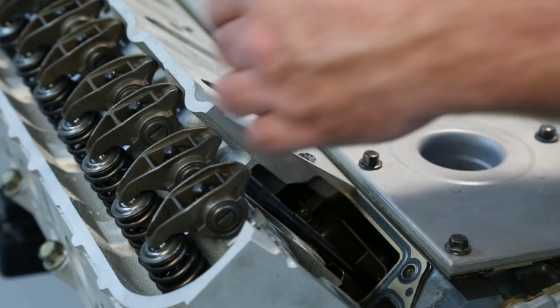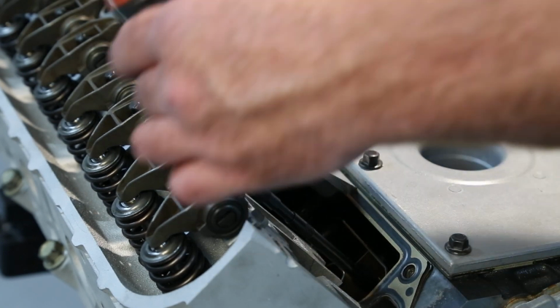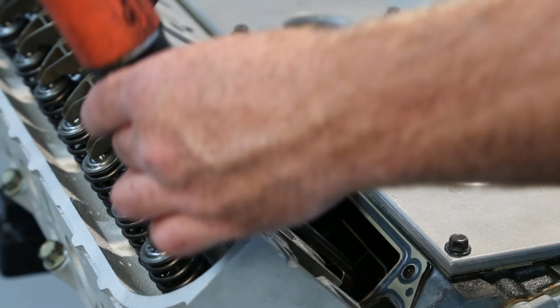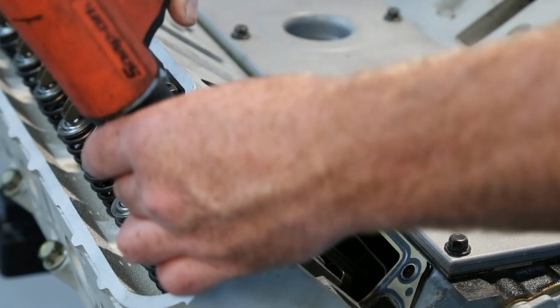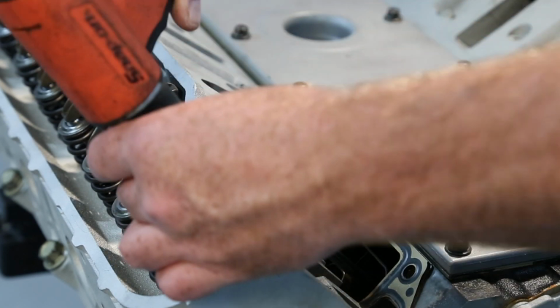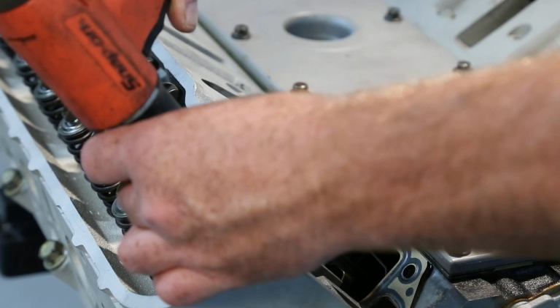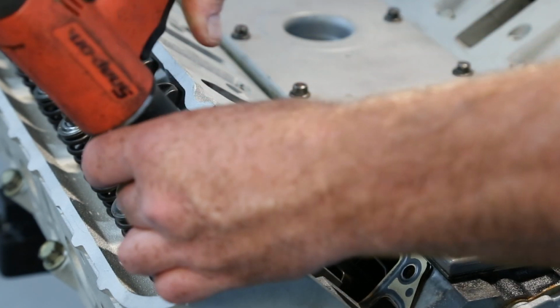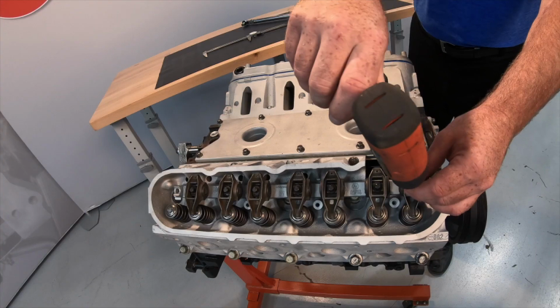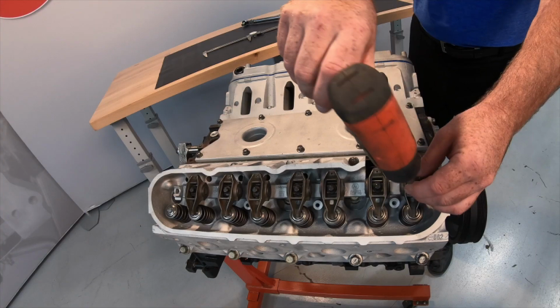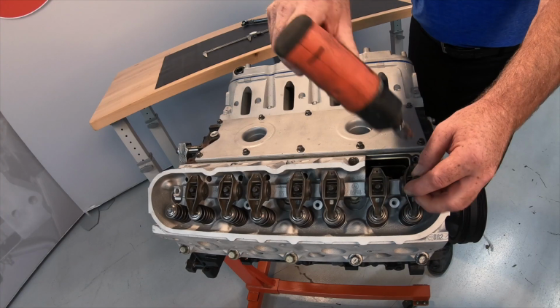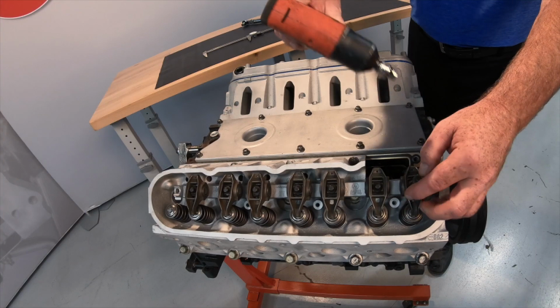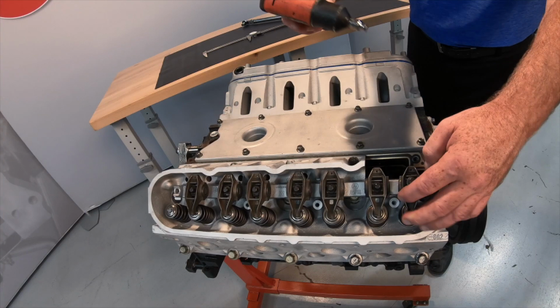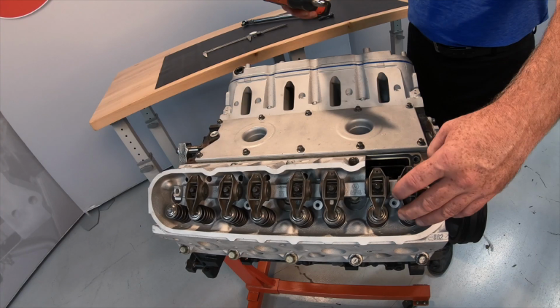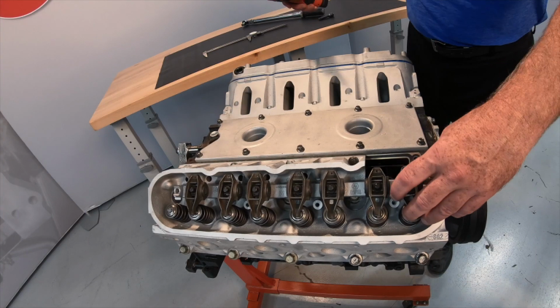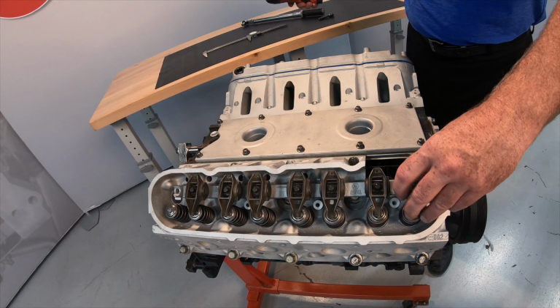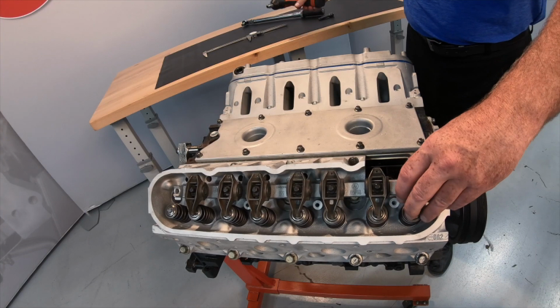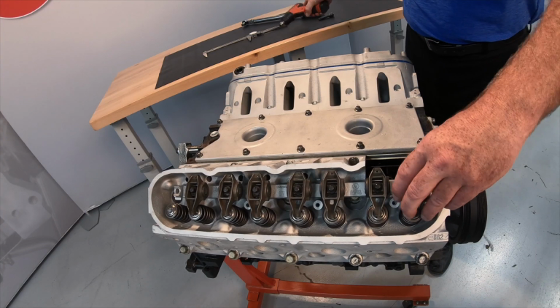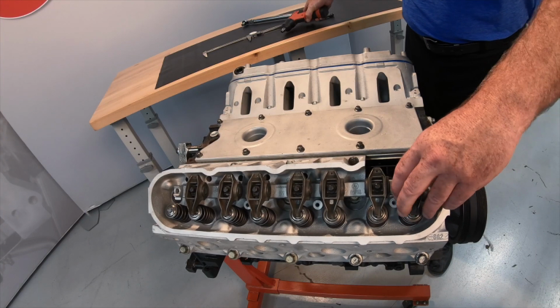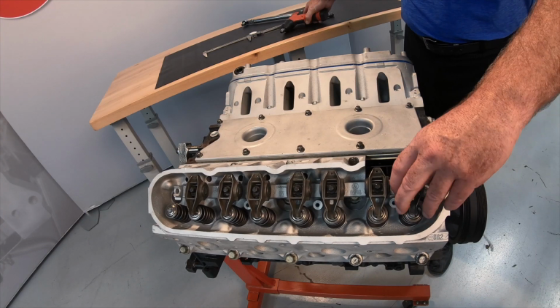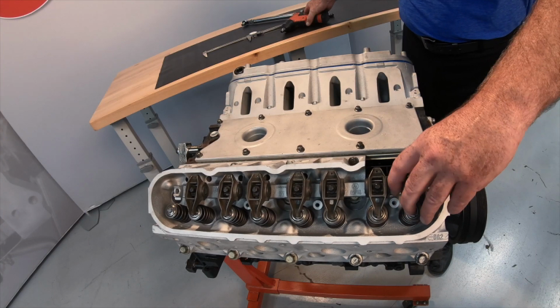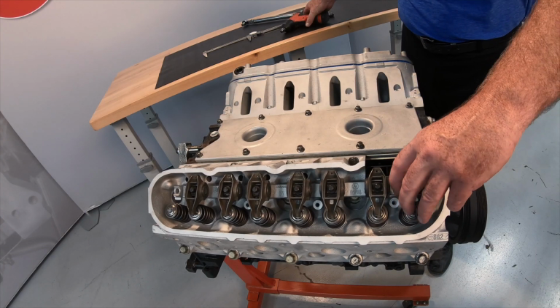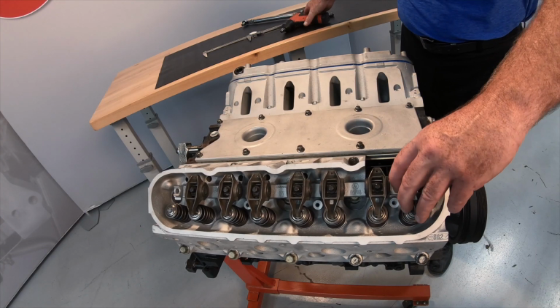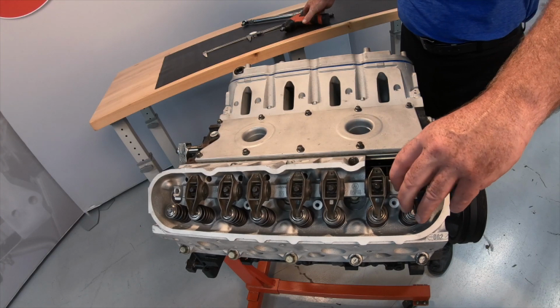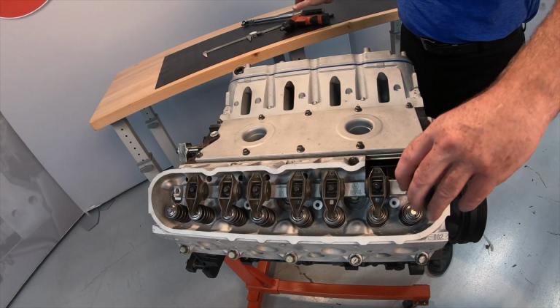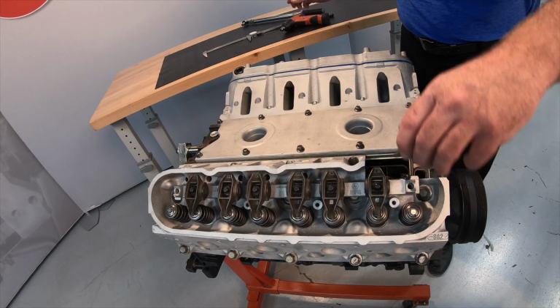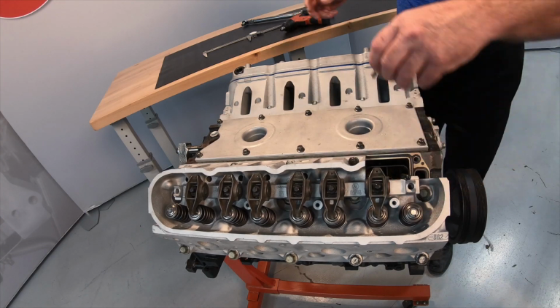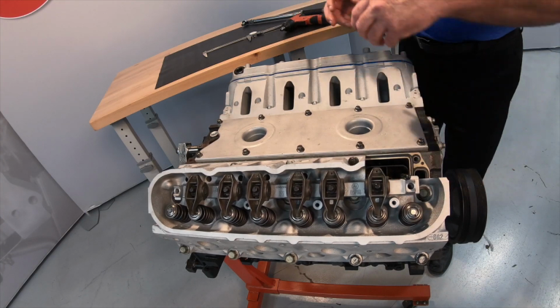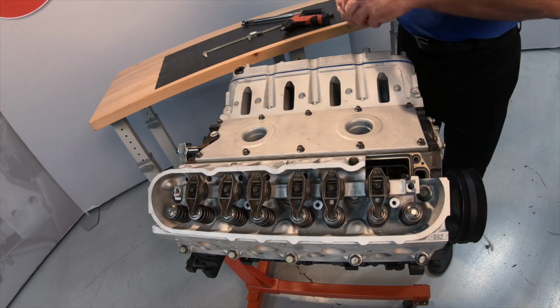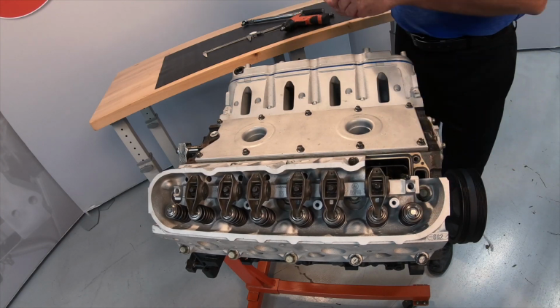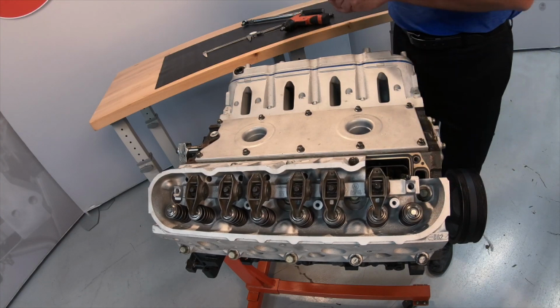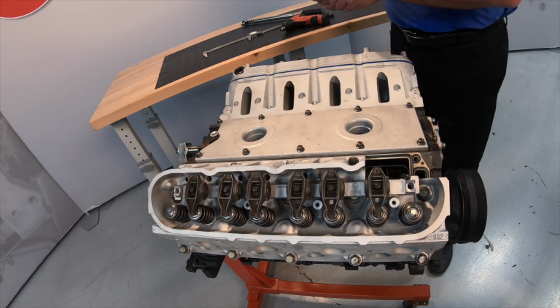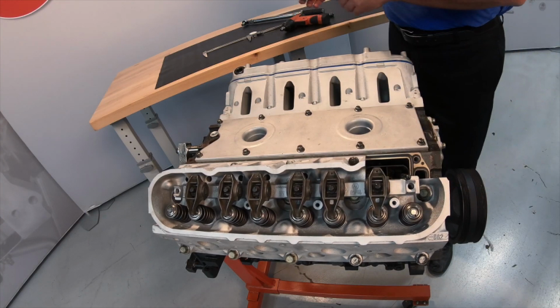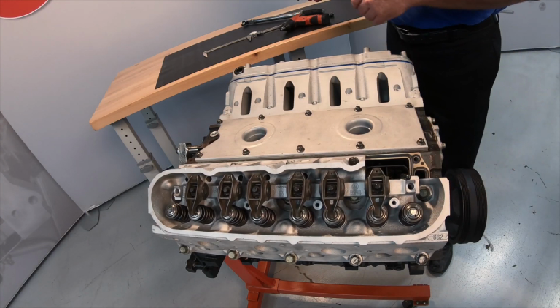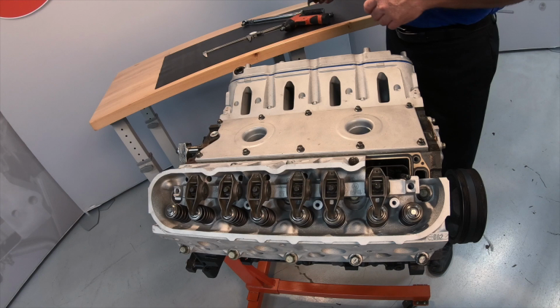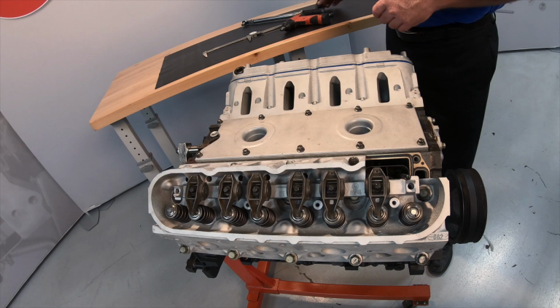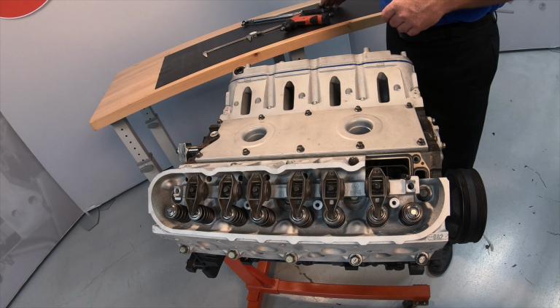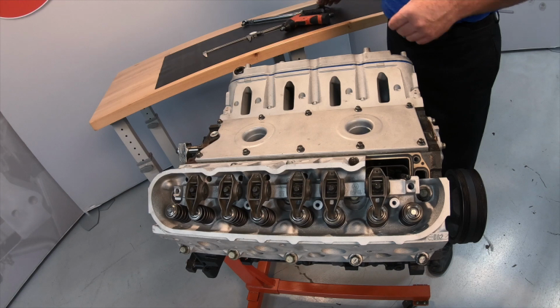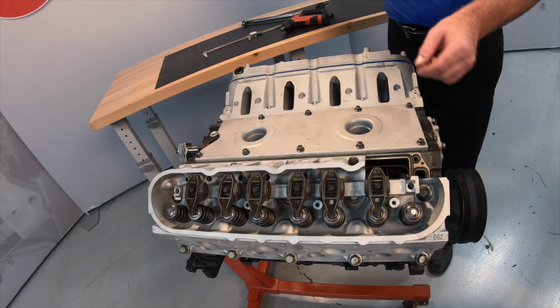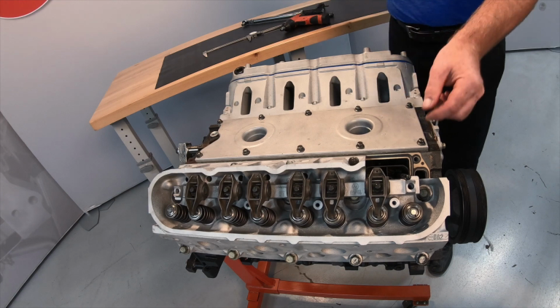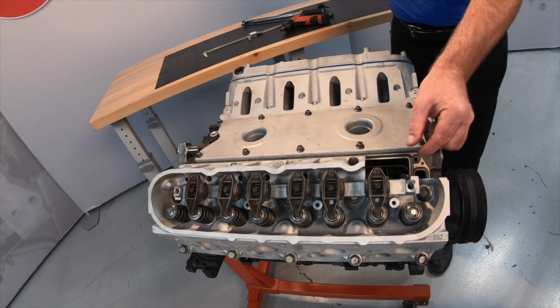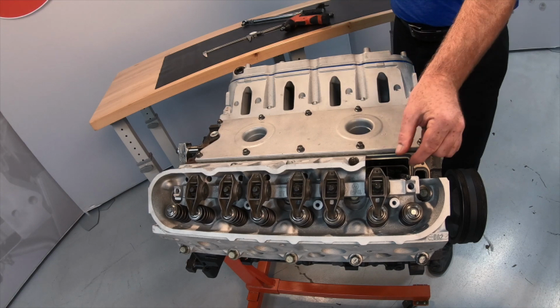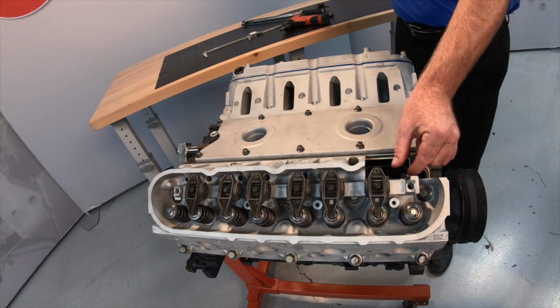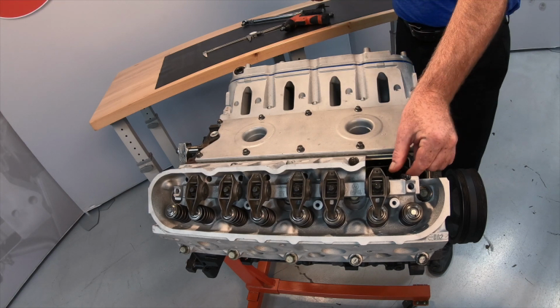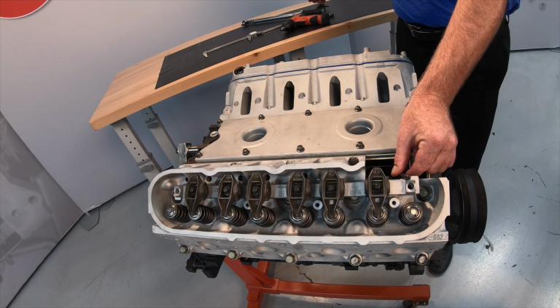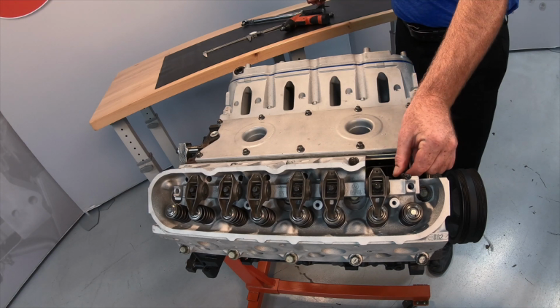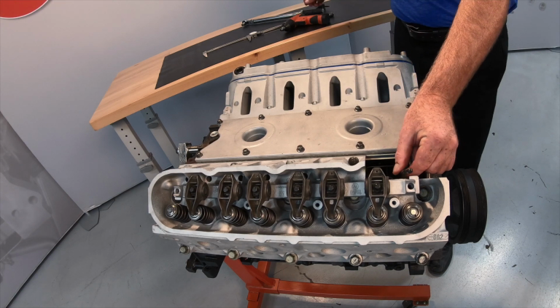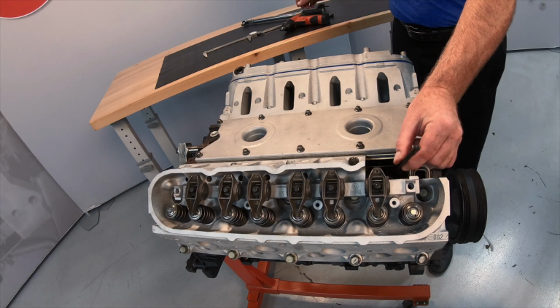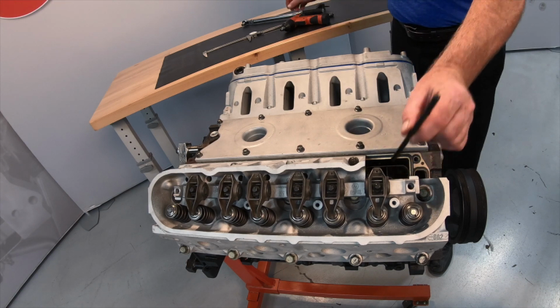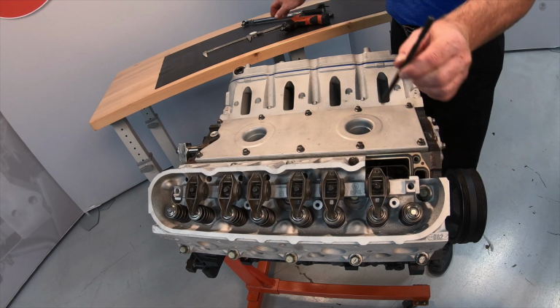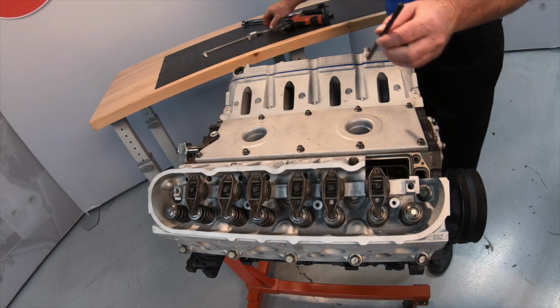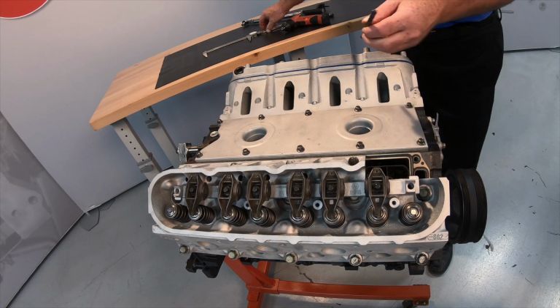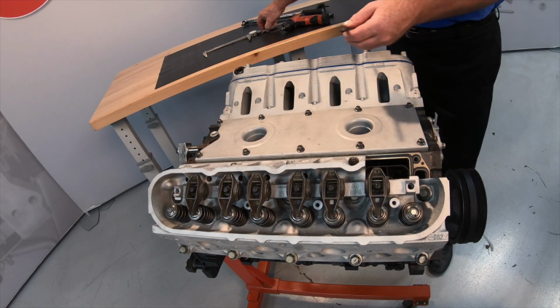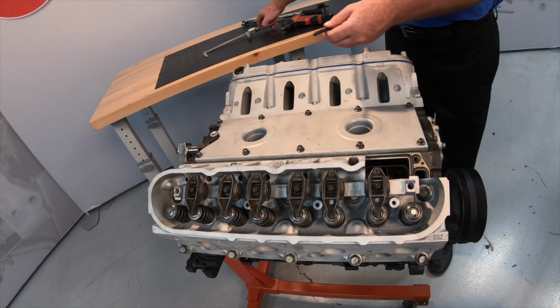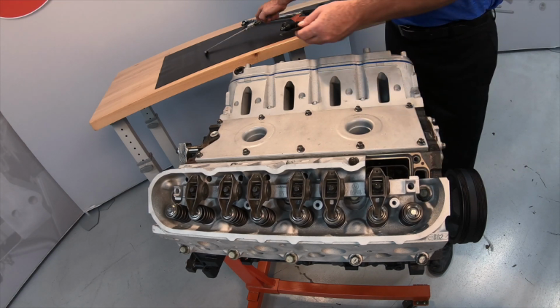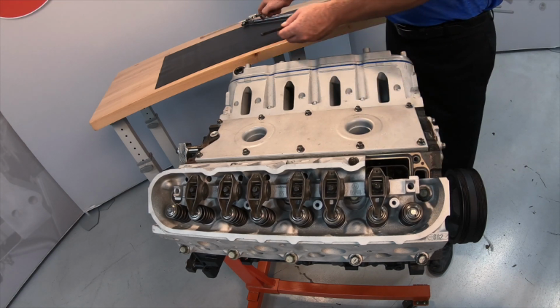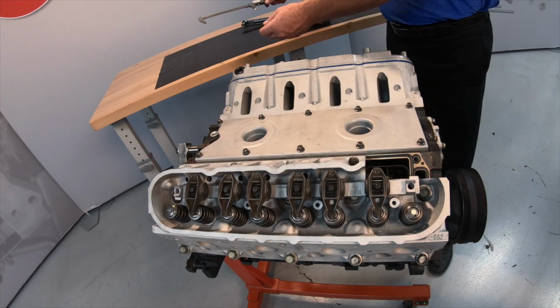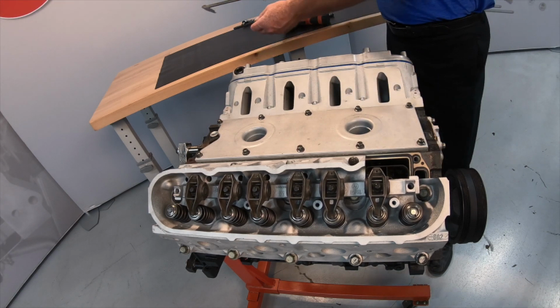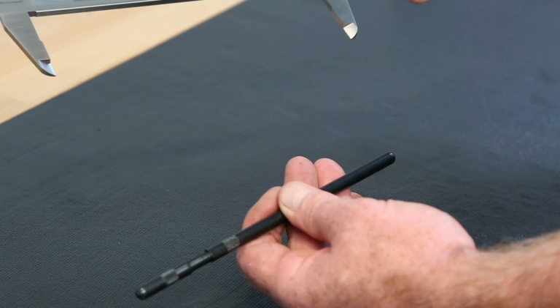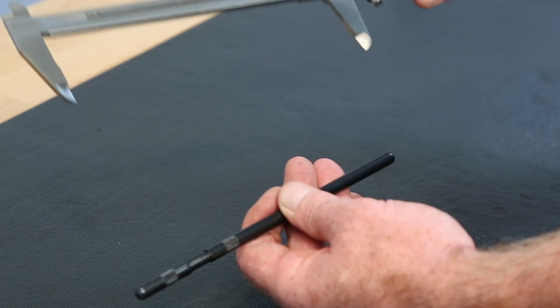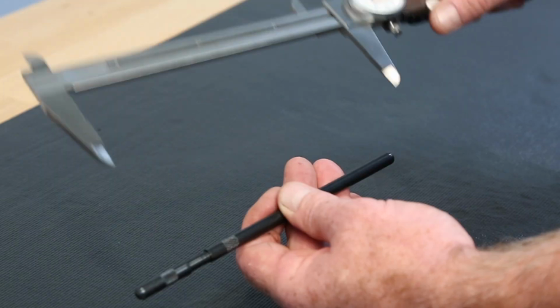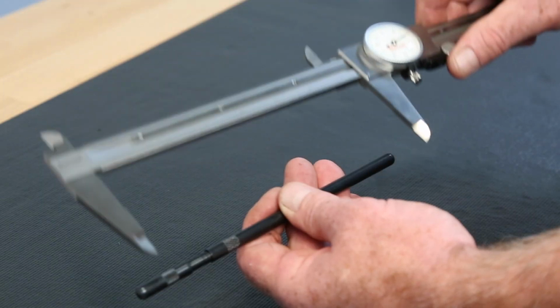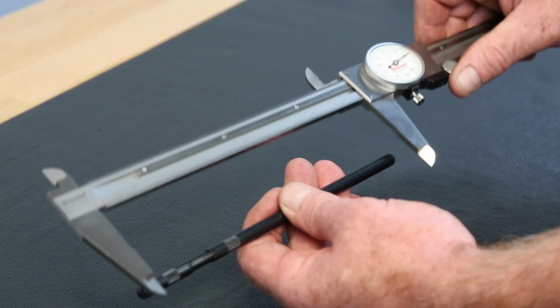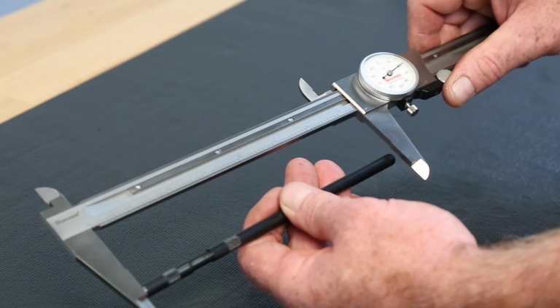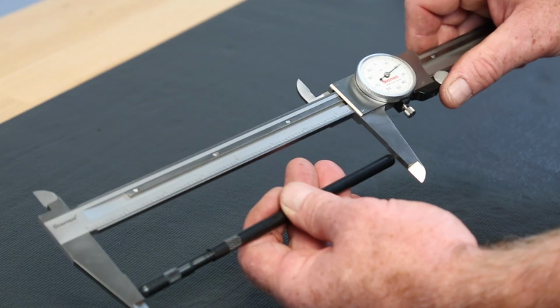Now remove the rocker arm and adjustable pushrod, measure the length of the pushrod, and add half of the lifter travel.